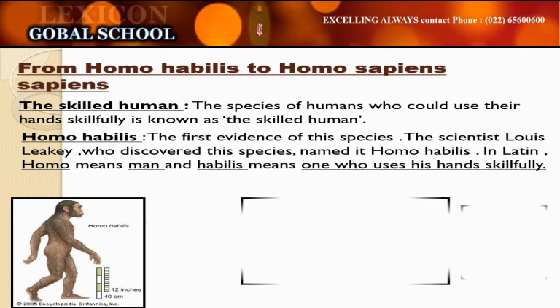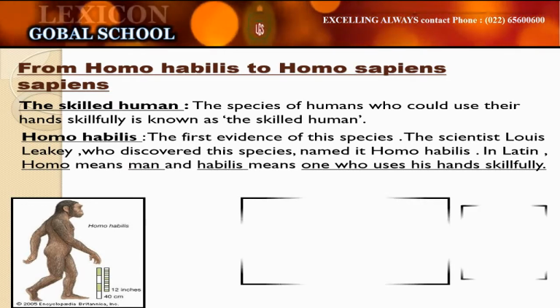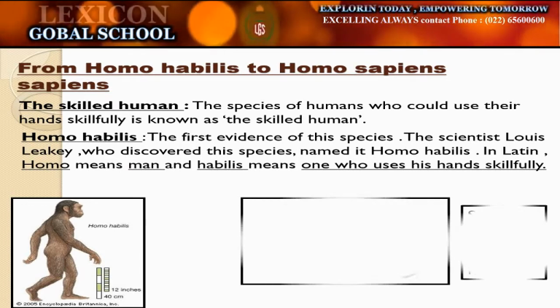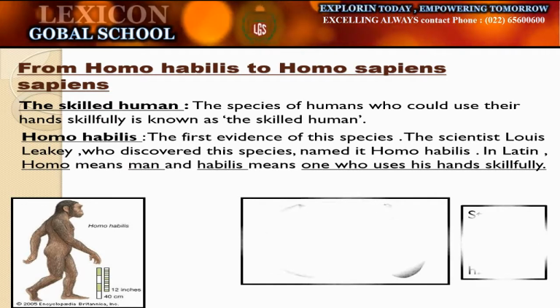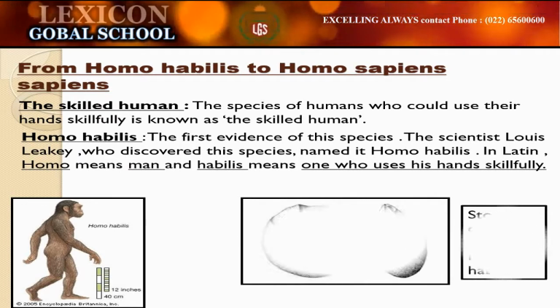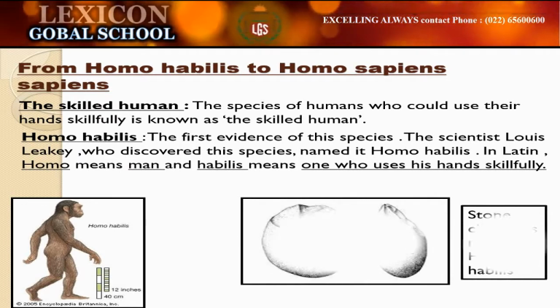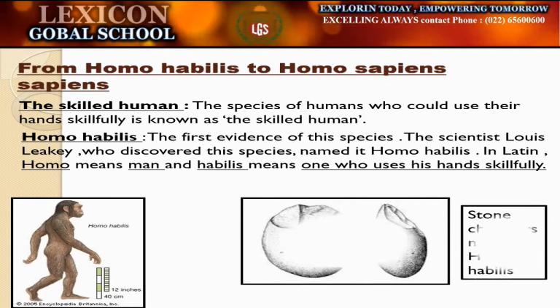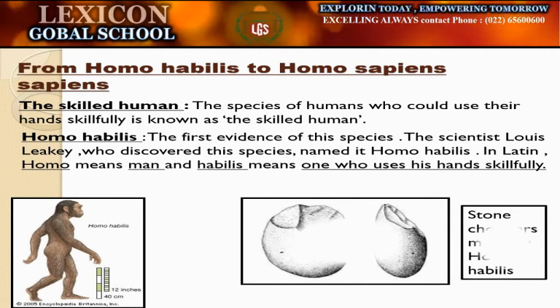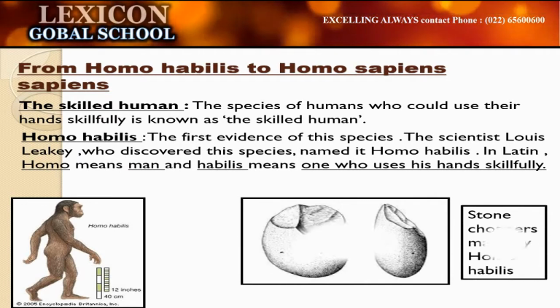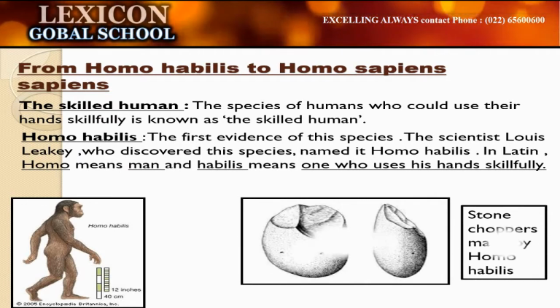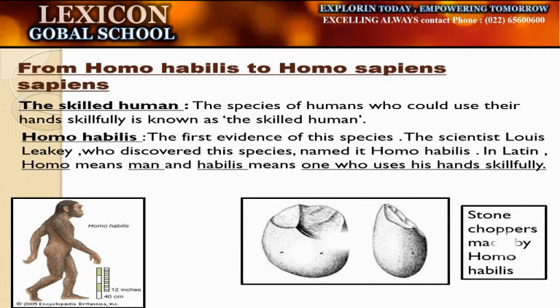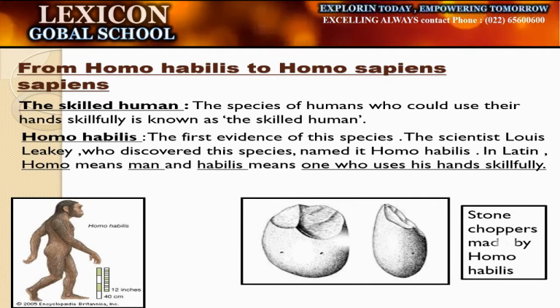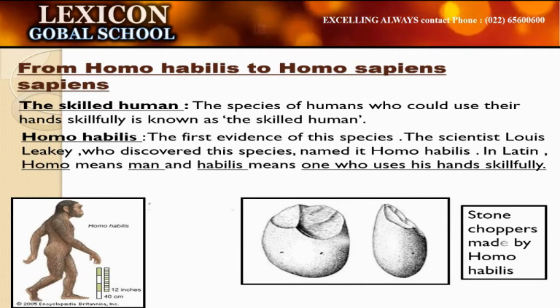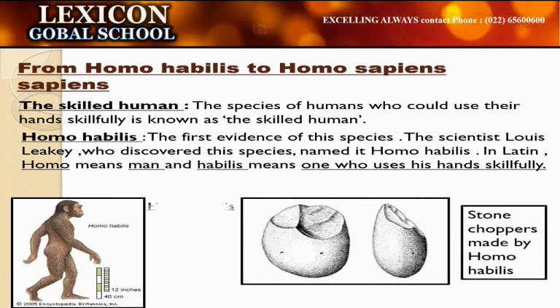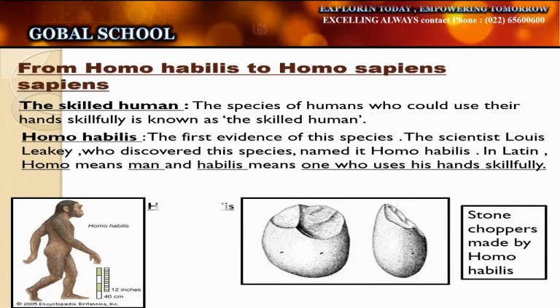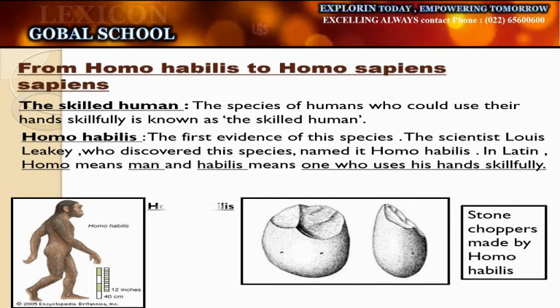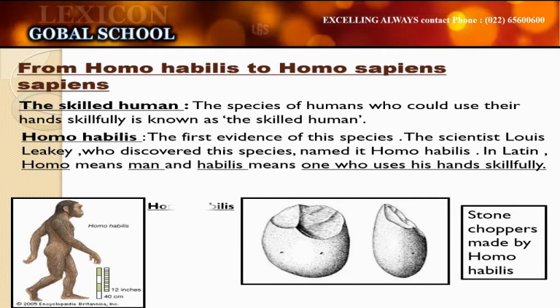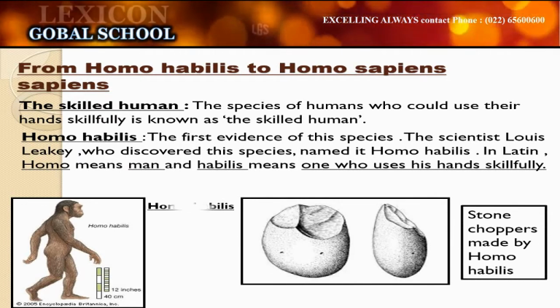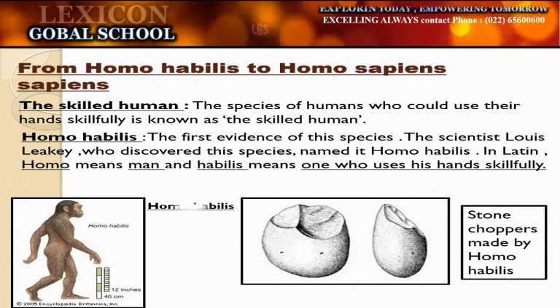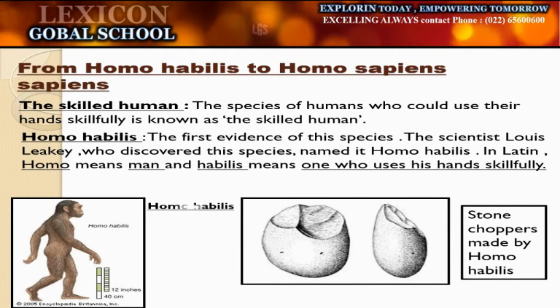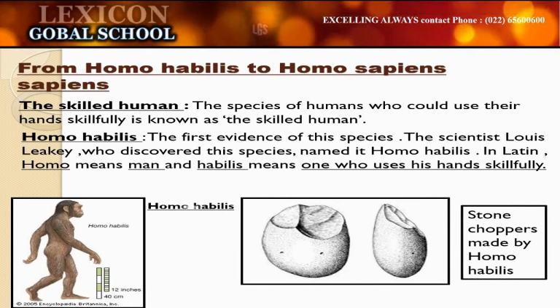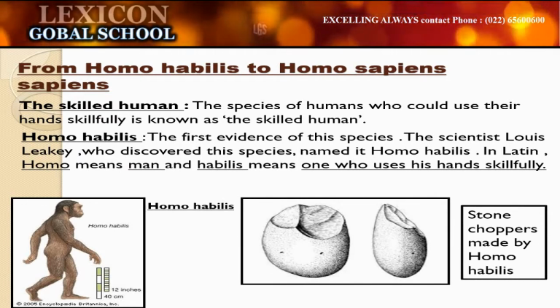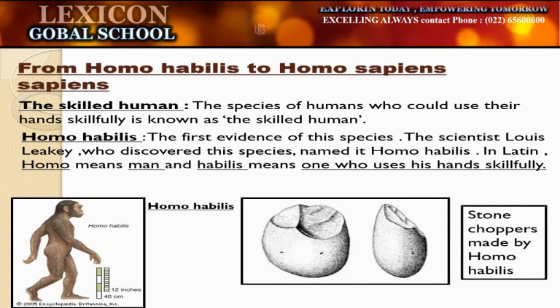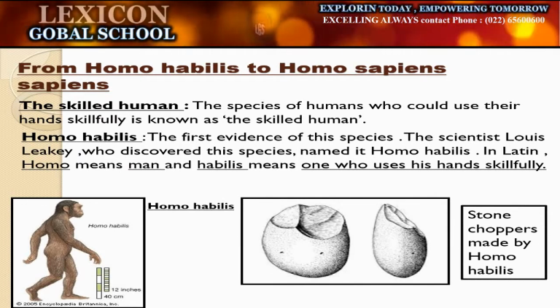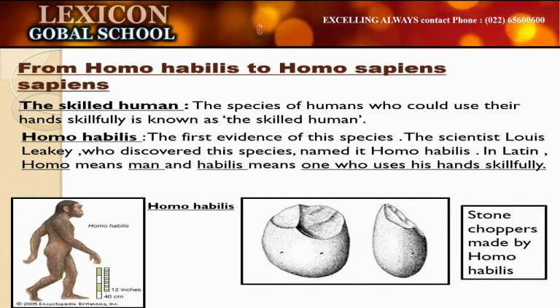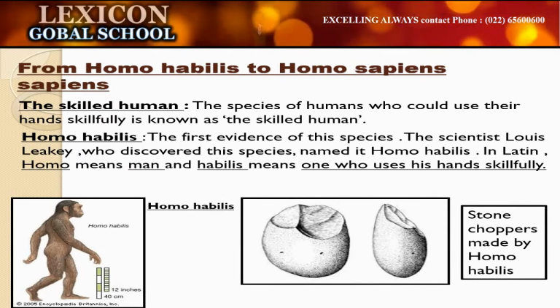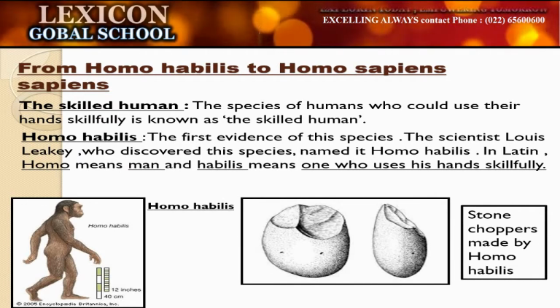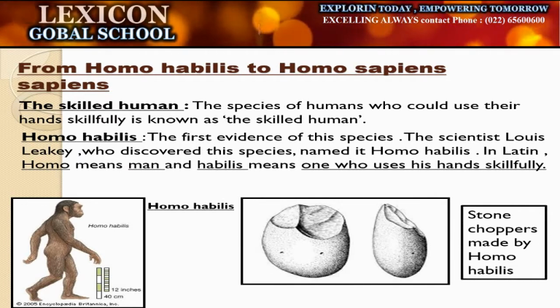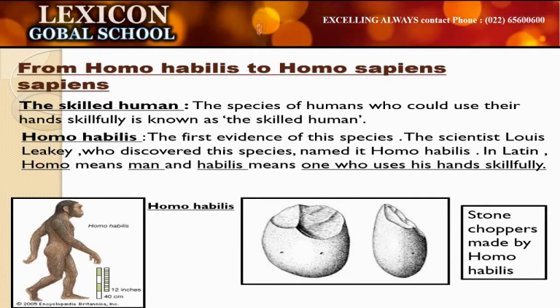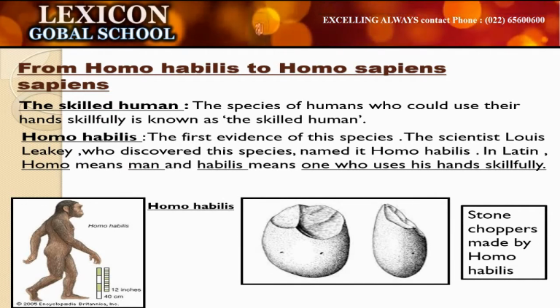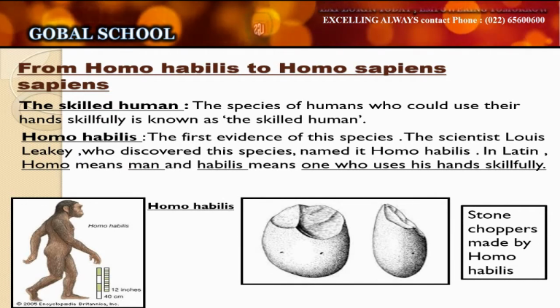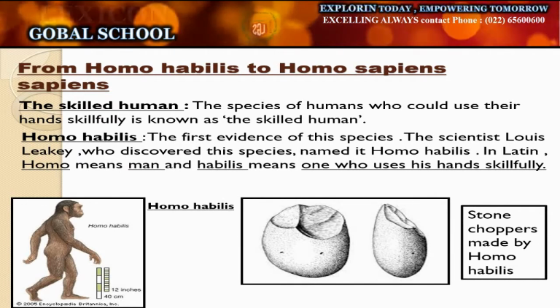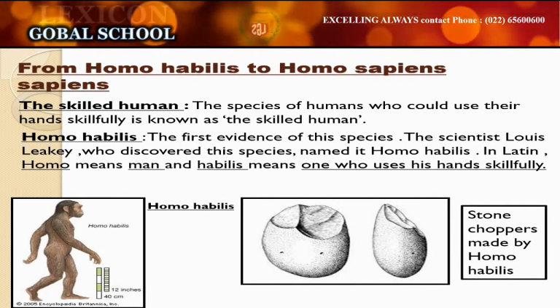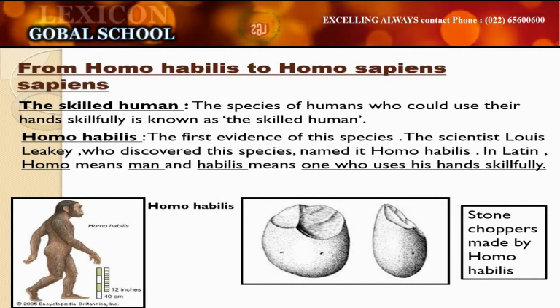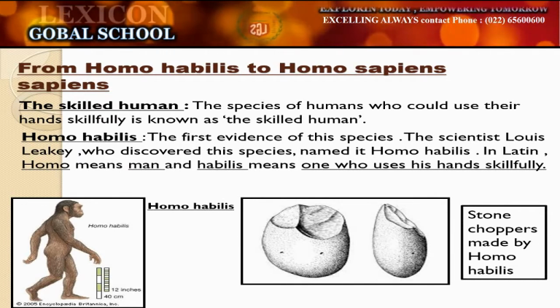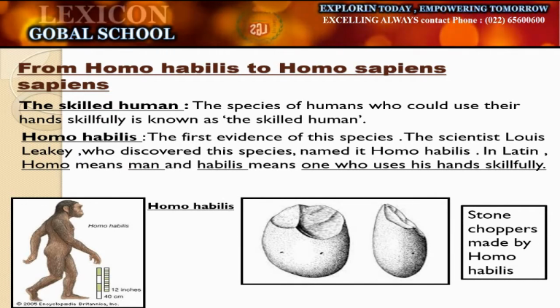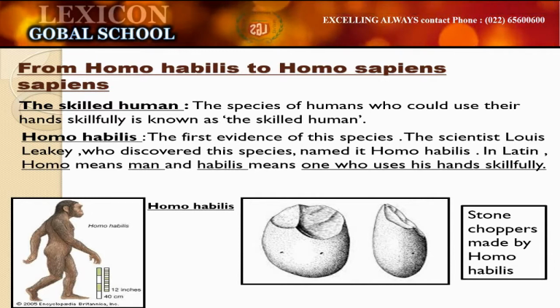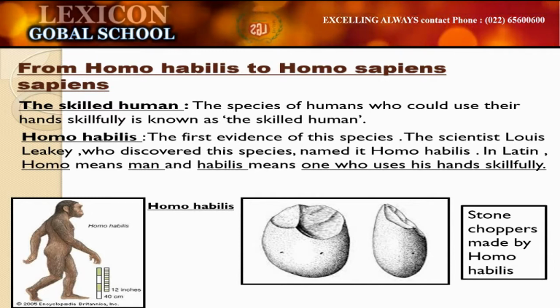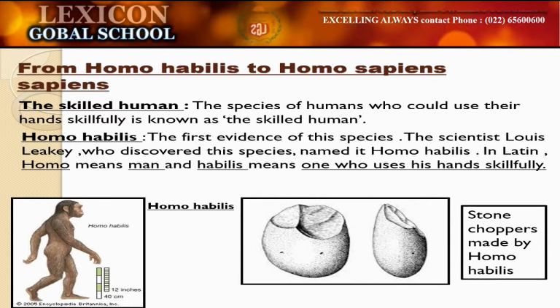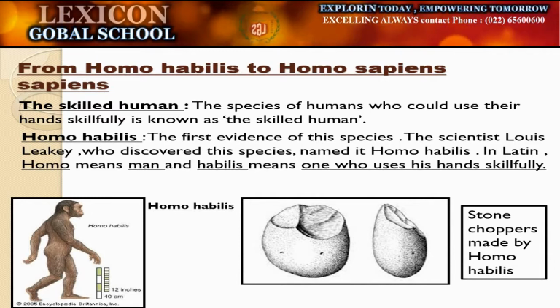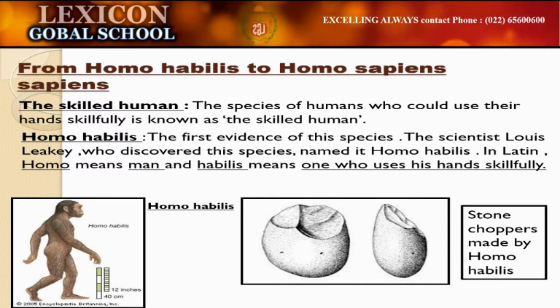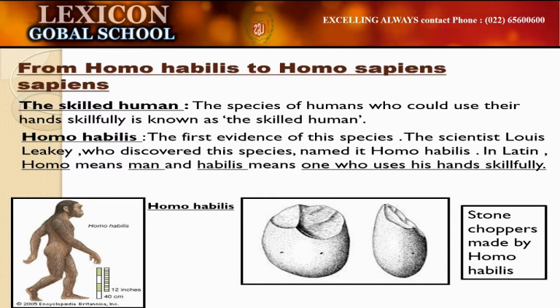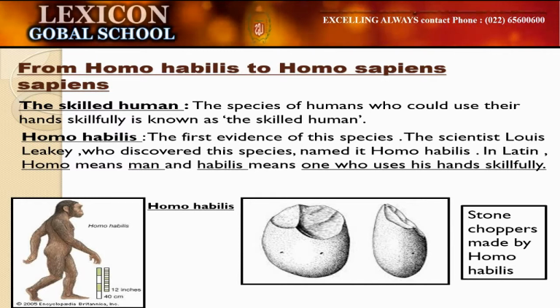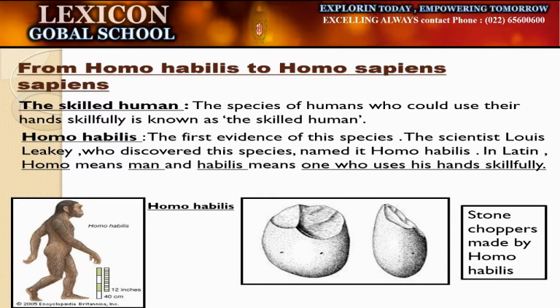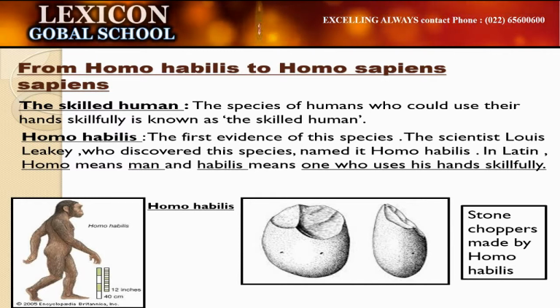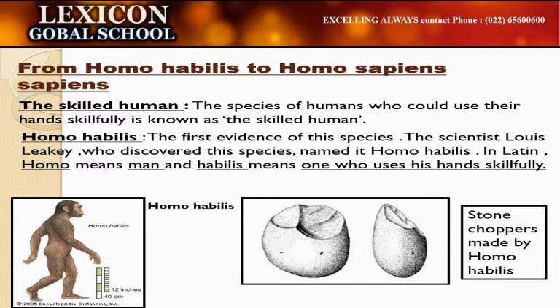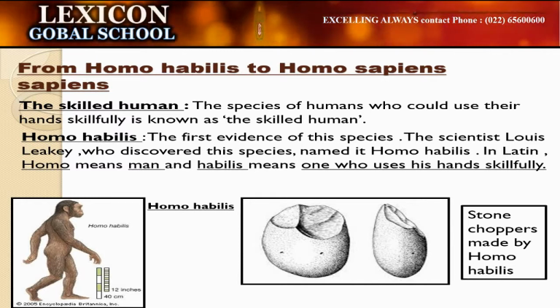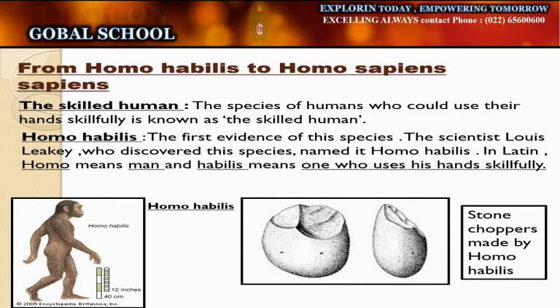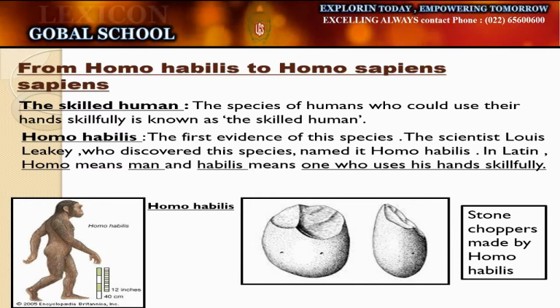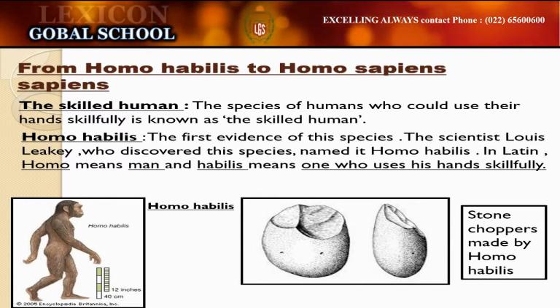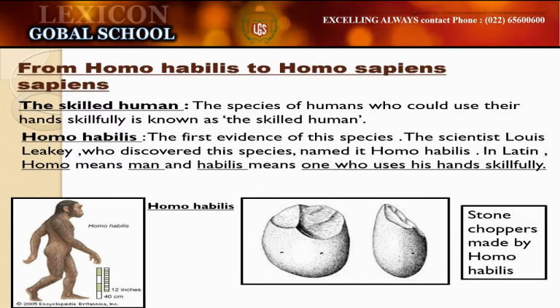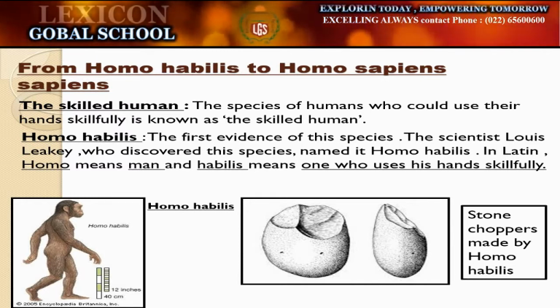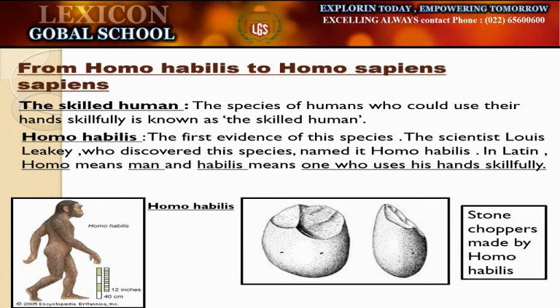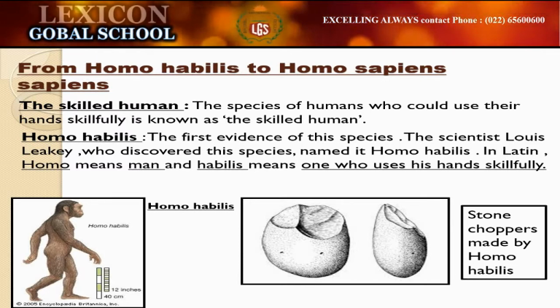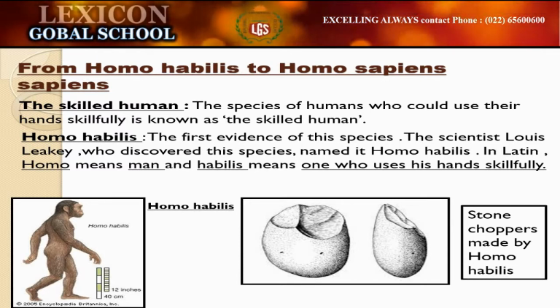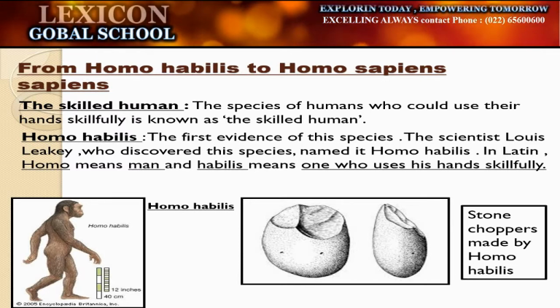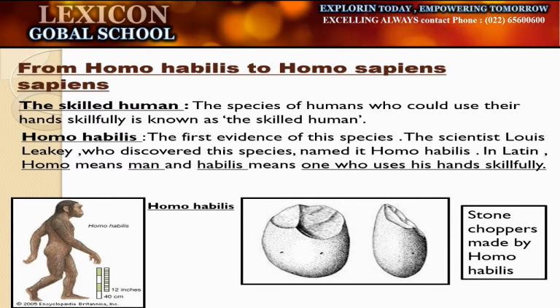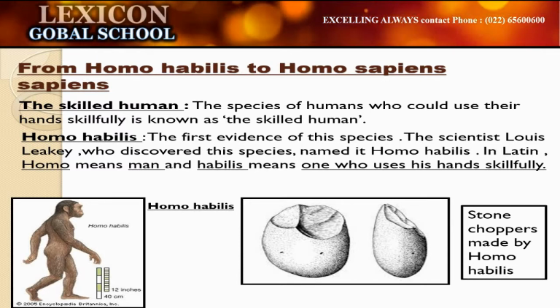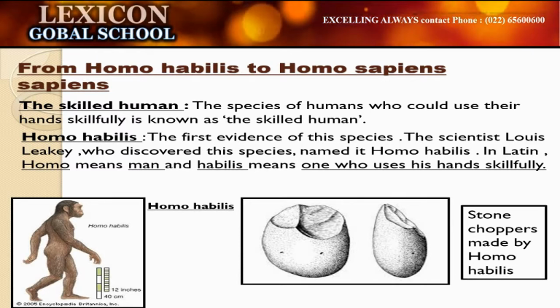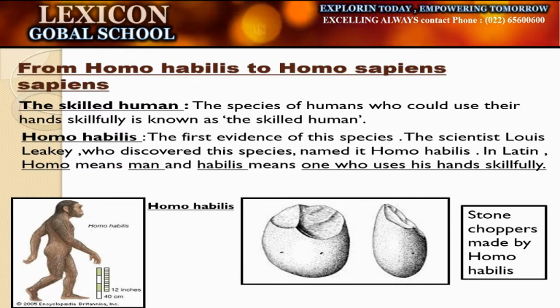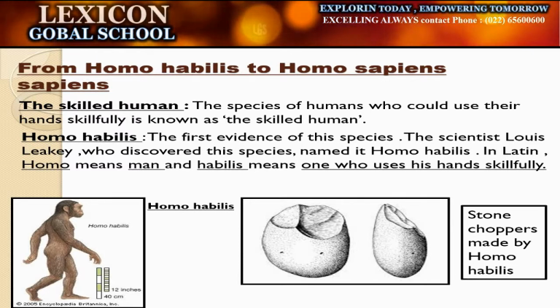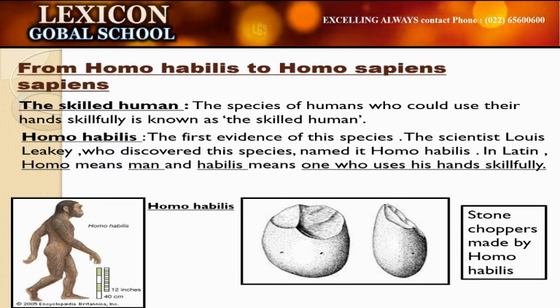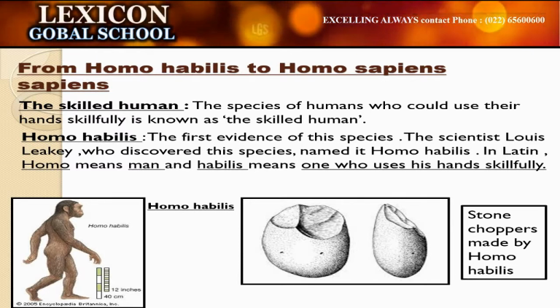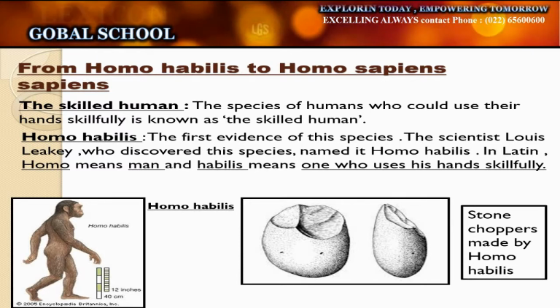A number of tools, finished or unfinished, were found during the evolution of mankind. Most of these tools were made from stones.